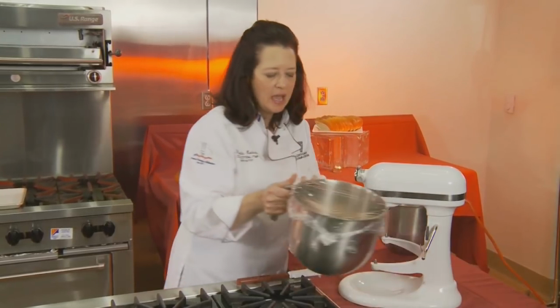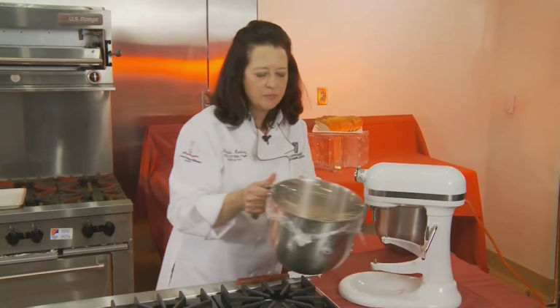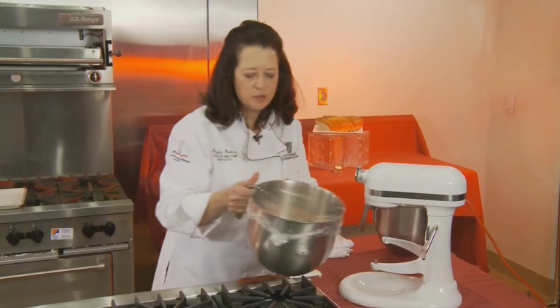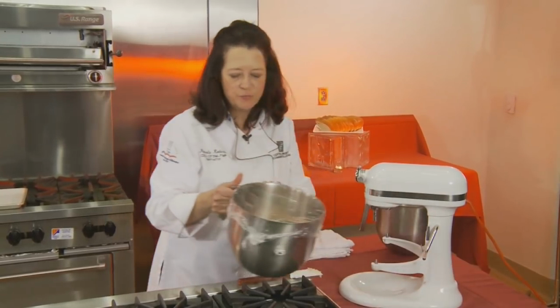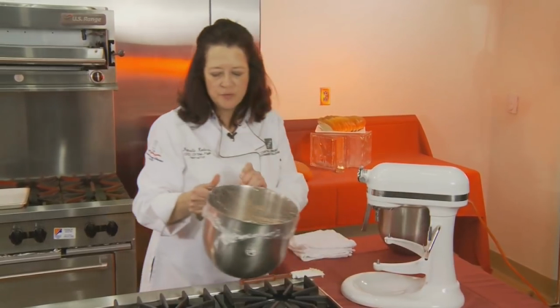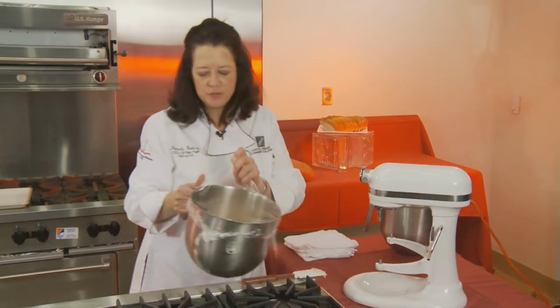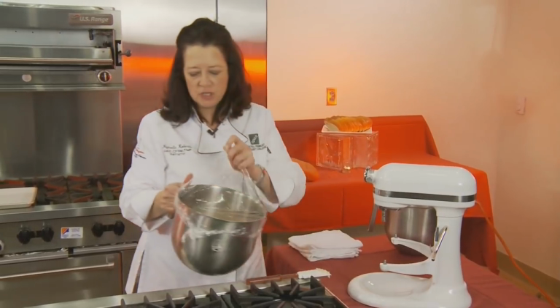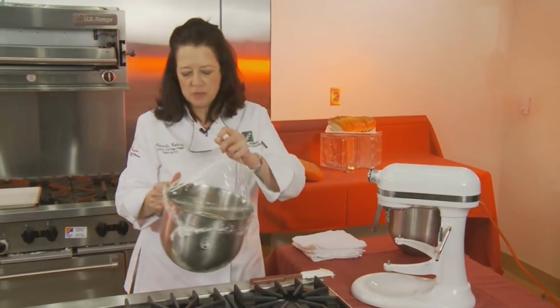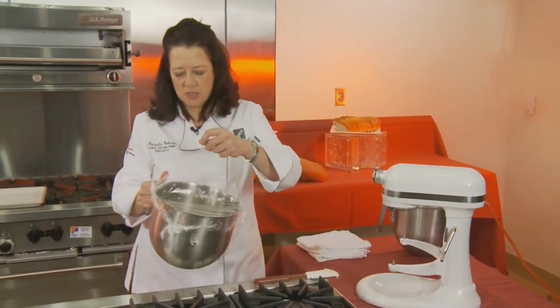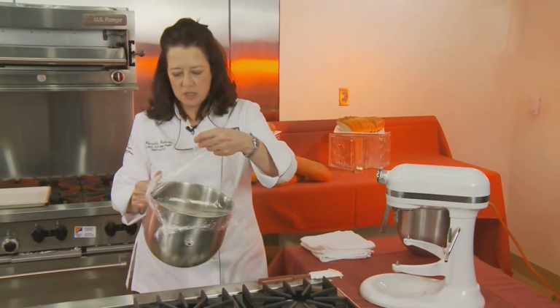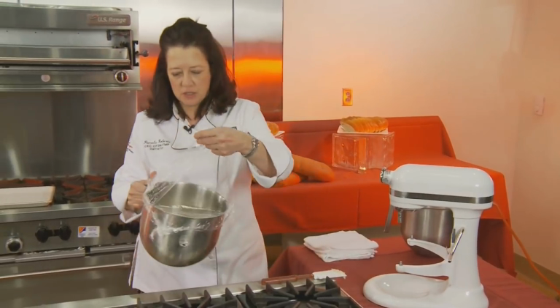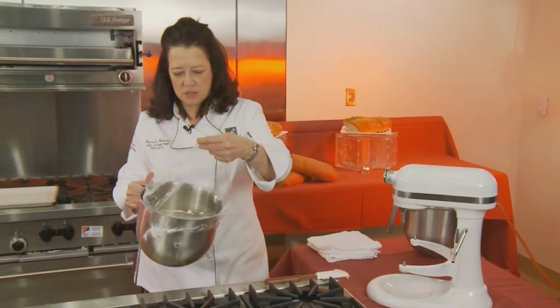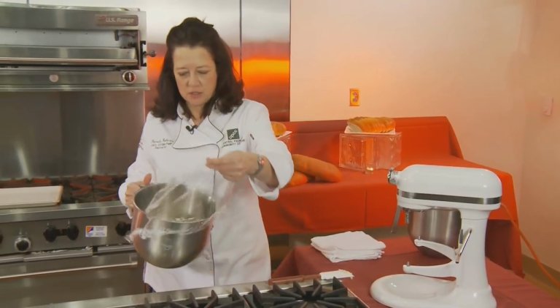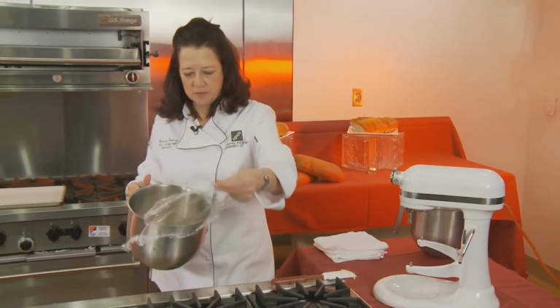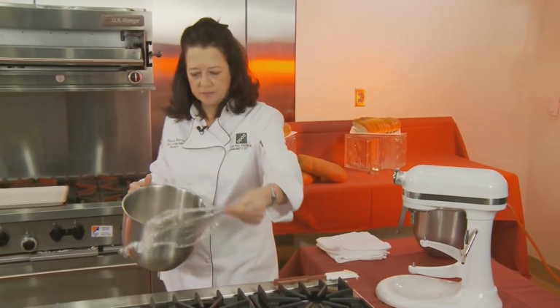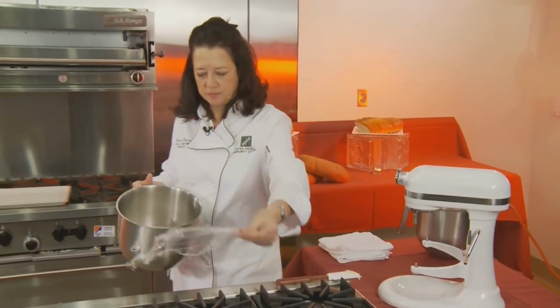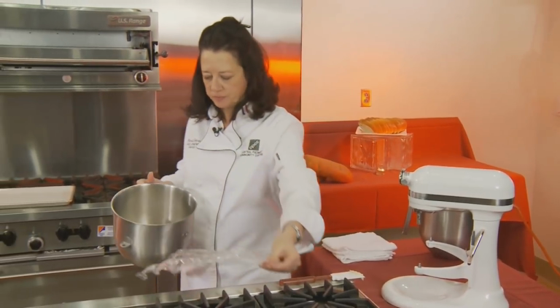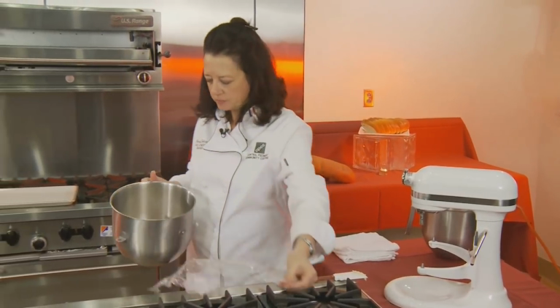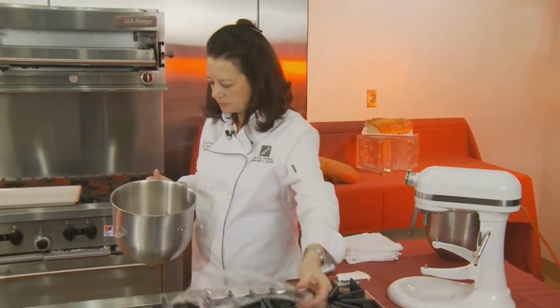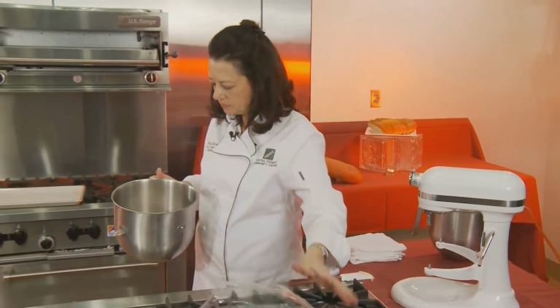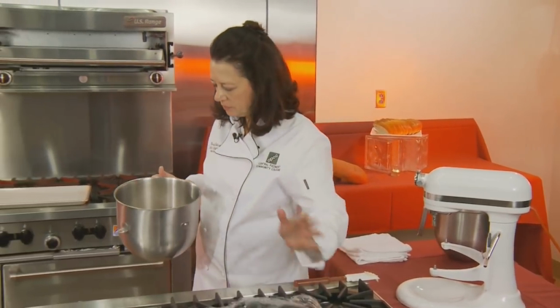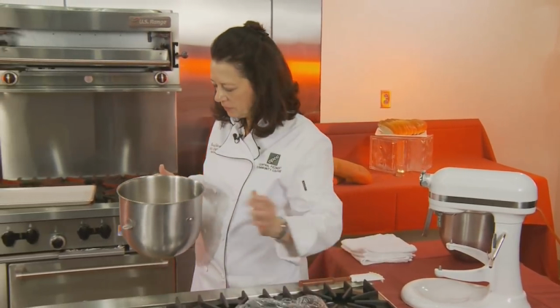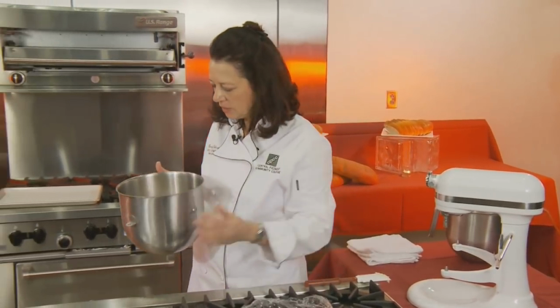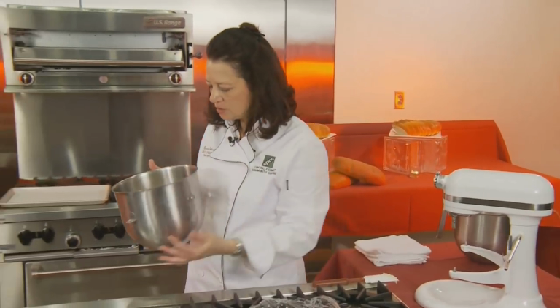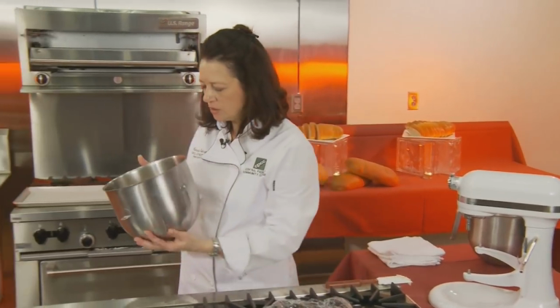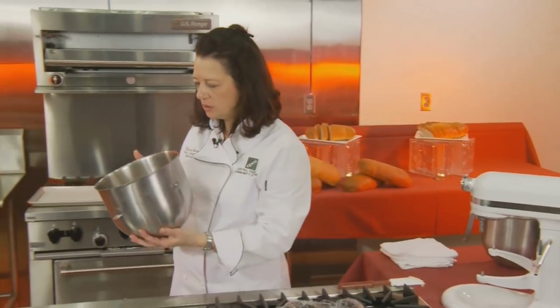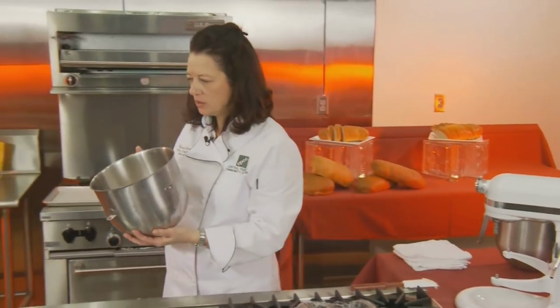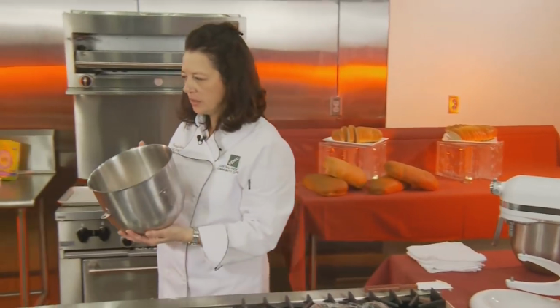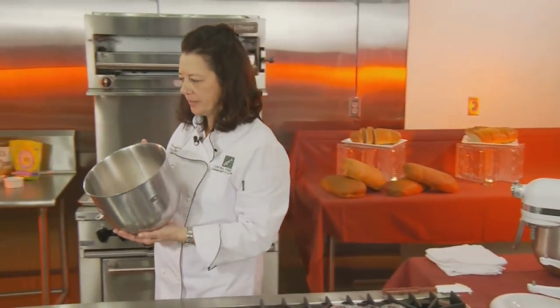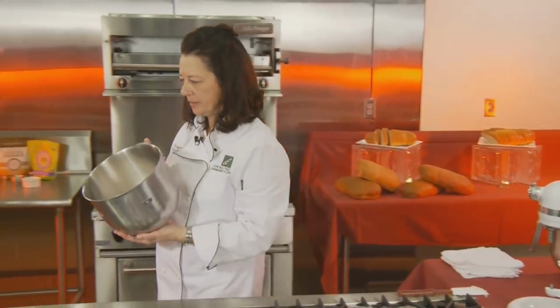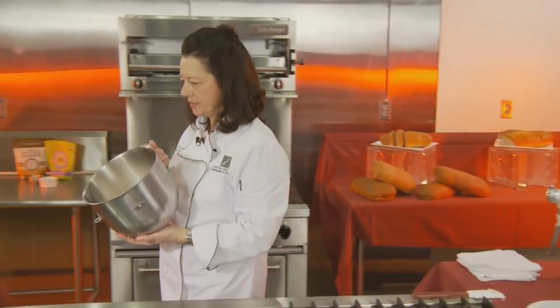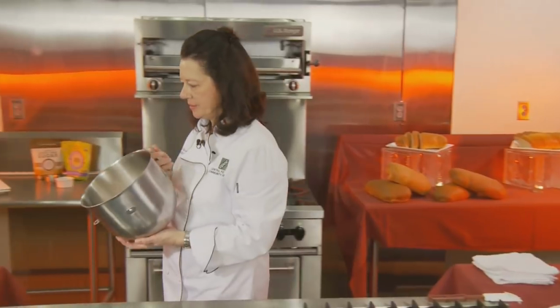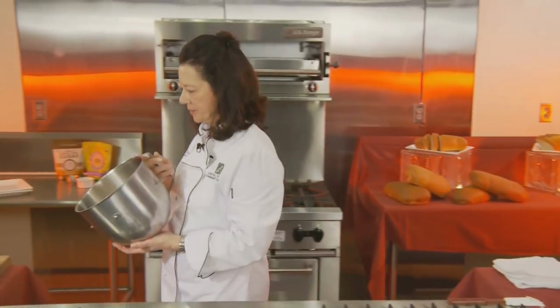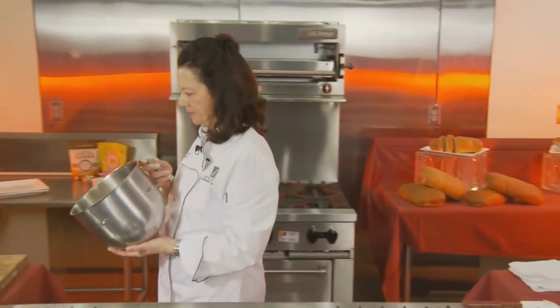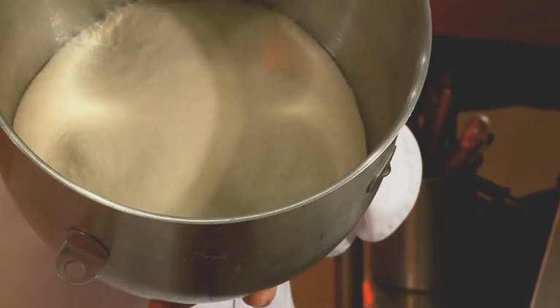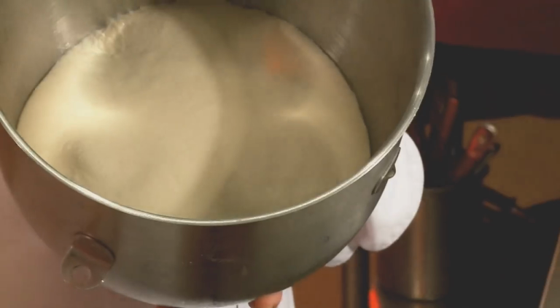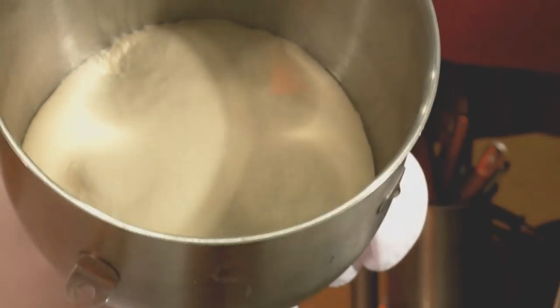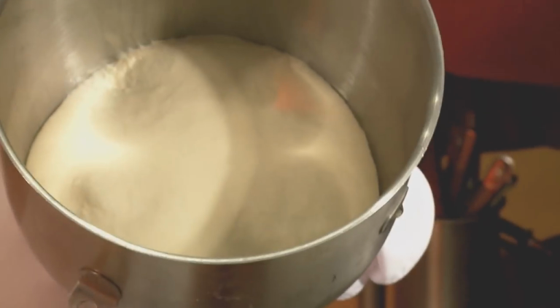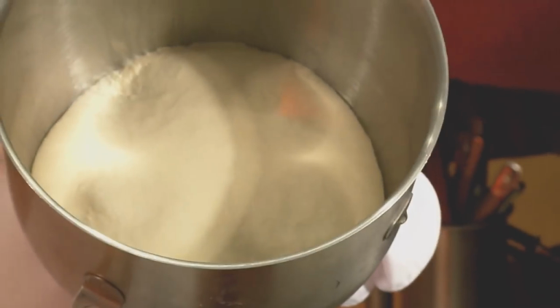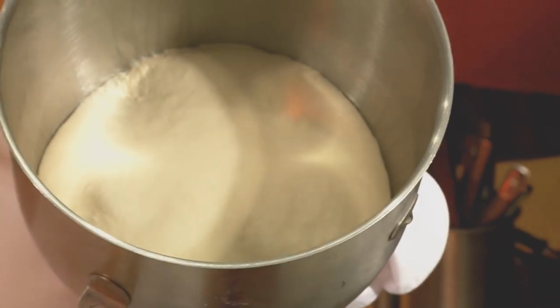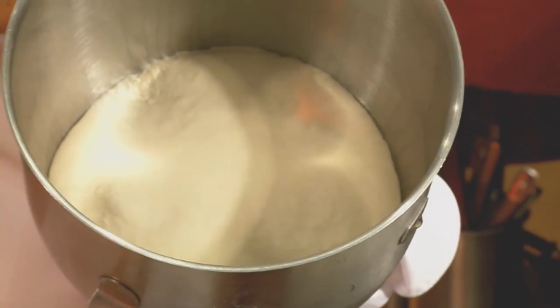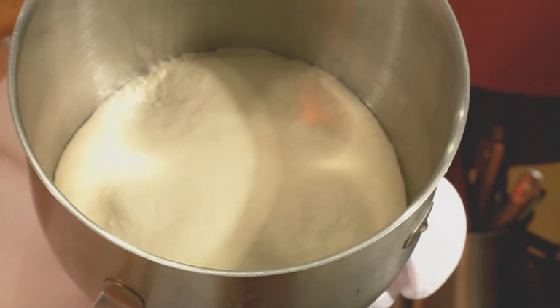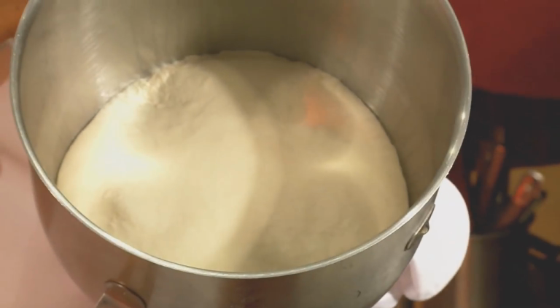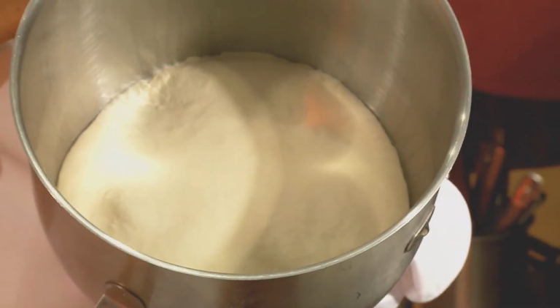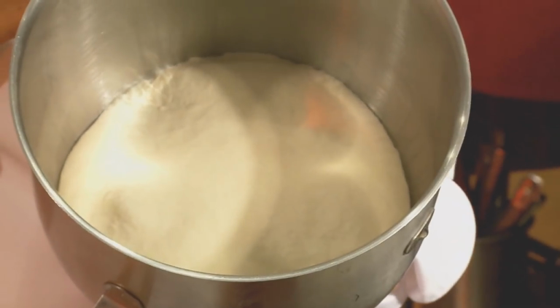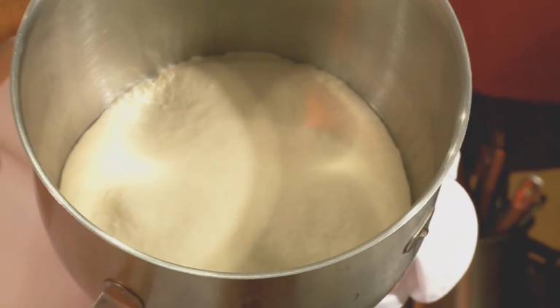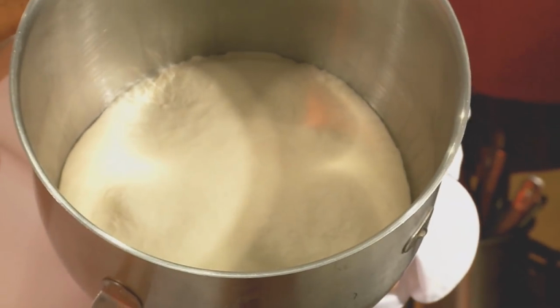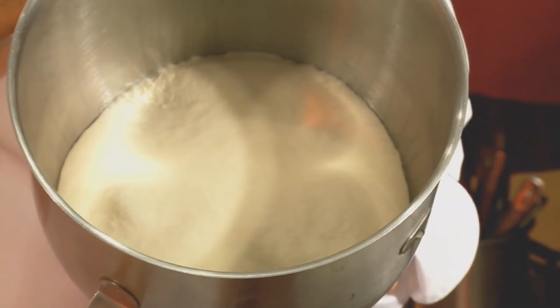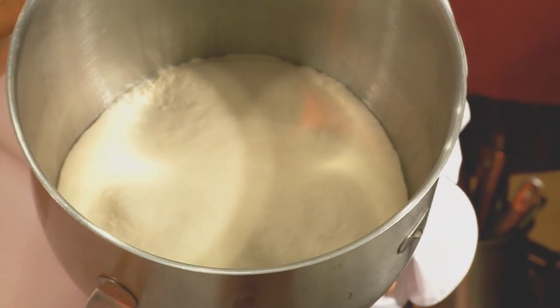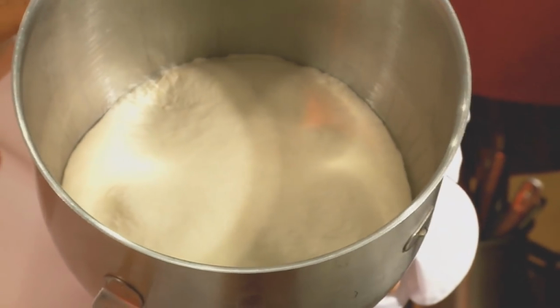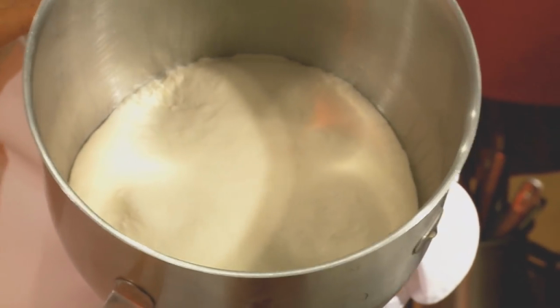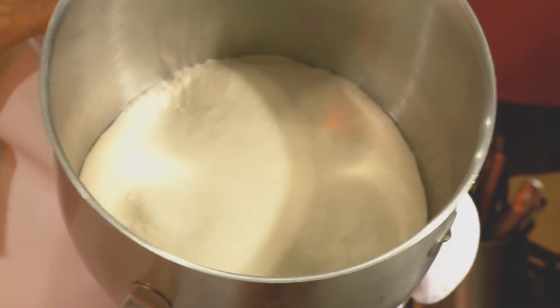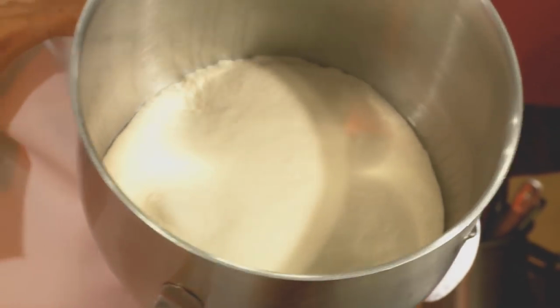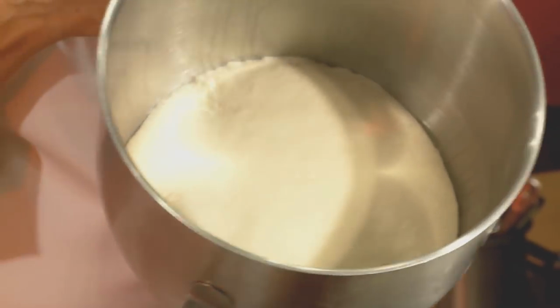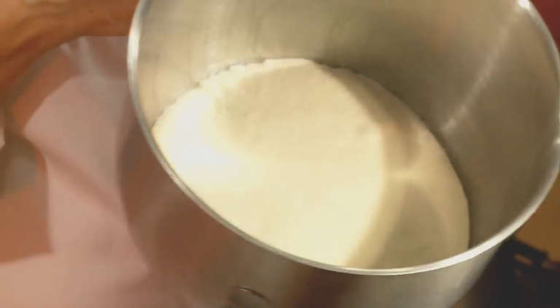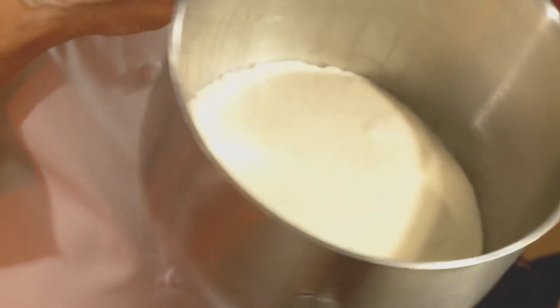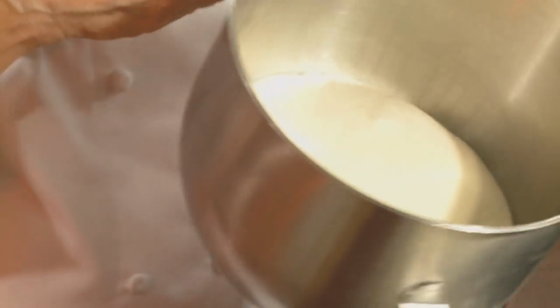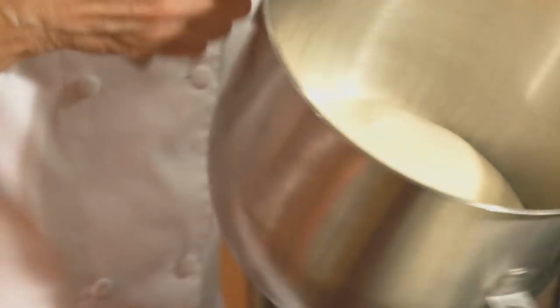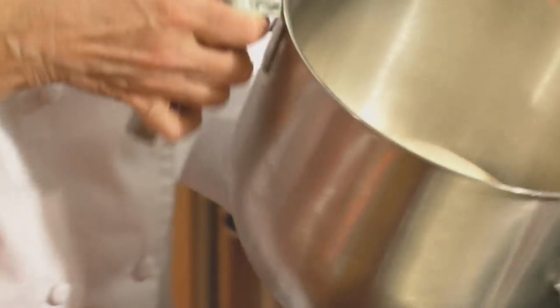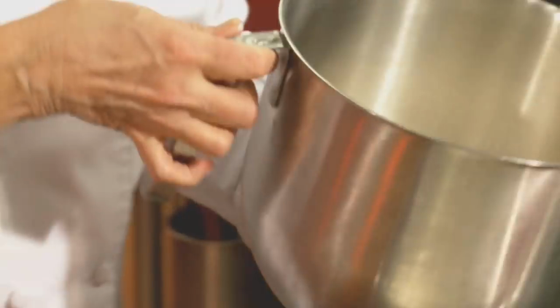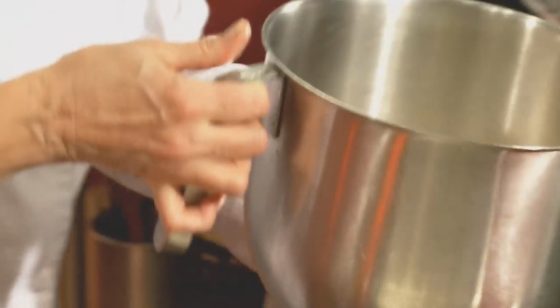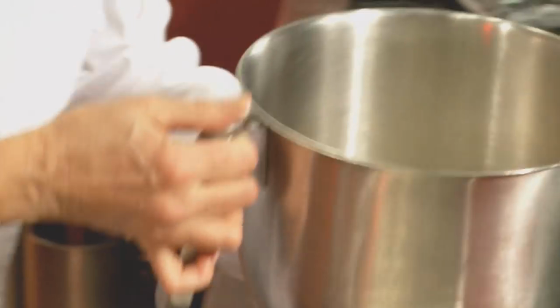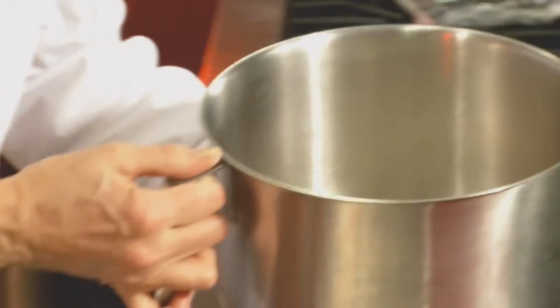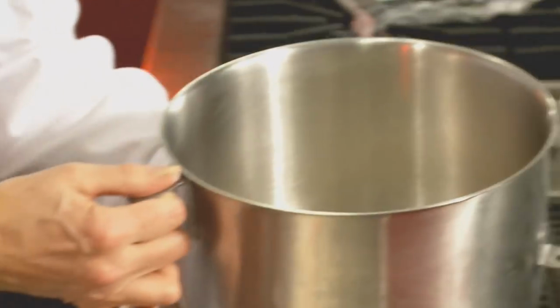One thing I want to caution you about: this is a wet-looking dough. If you feel like the dough is too wet you can add a little flour. But try to resist adding extra flour because the wetter the dough, the more your dough is going to have big holes in it and it's just really kind of nice. So I'm going to let this sit for 15 minutes — after 15 minutes it's going to look like this and it's ready to shape.